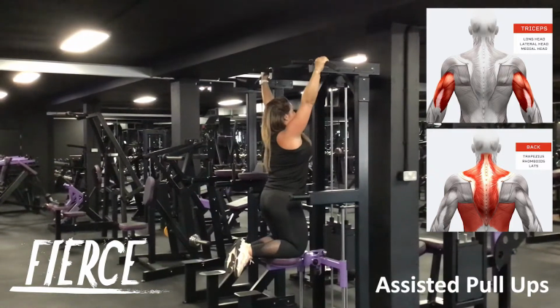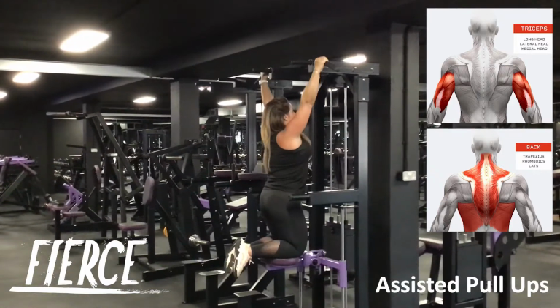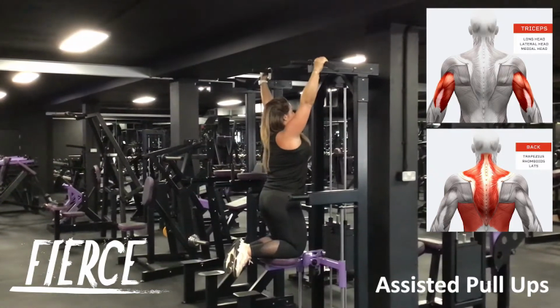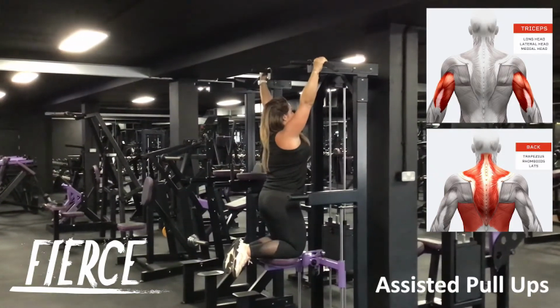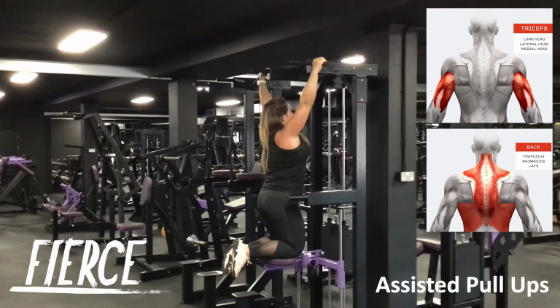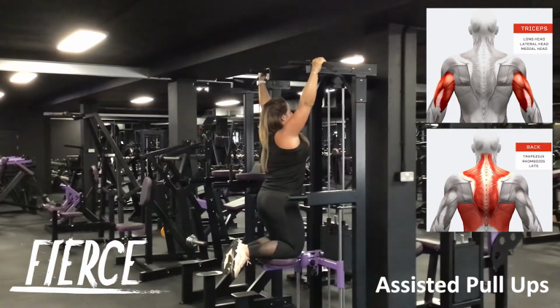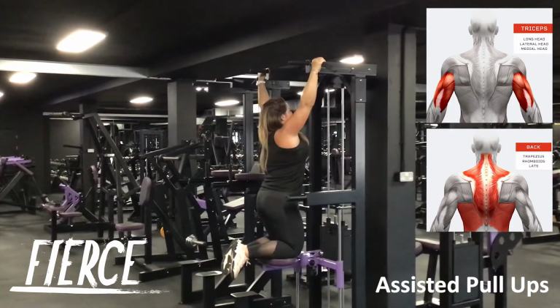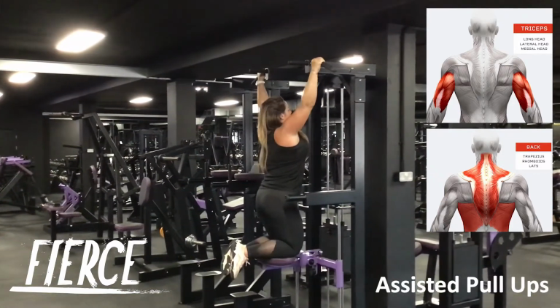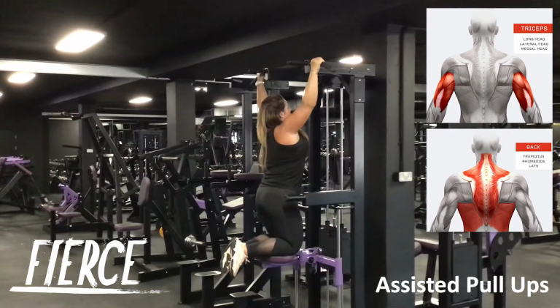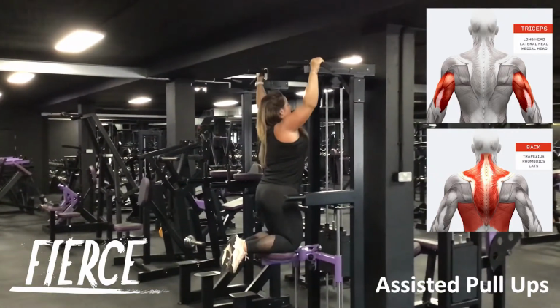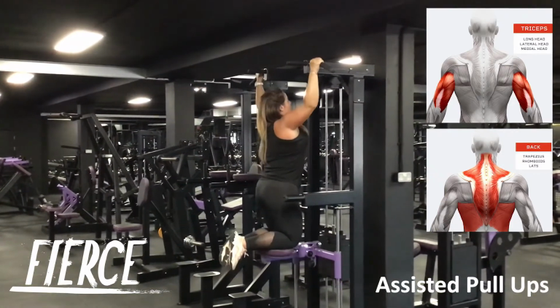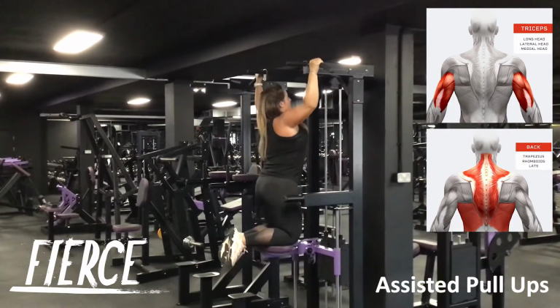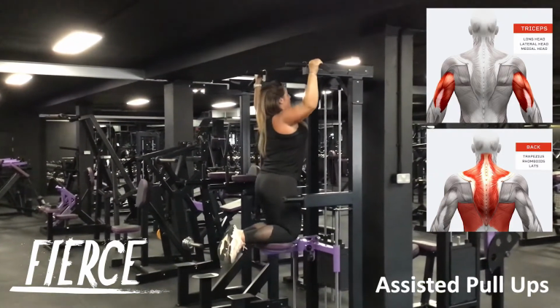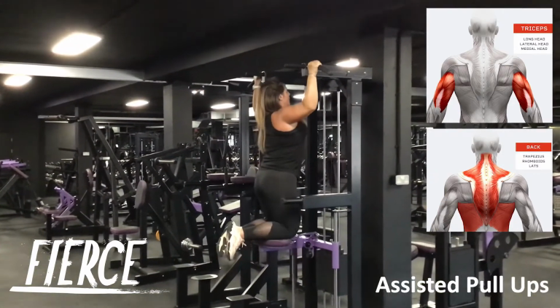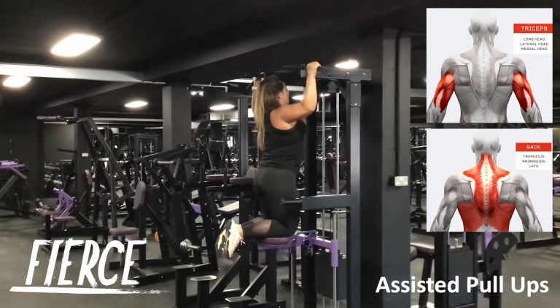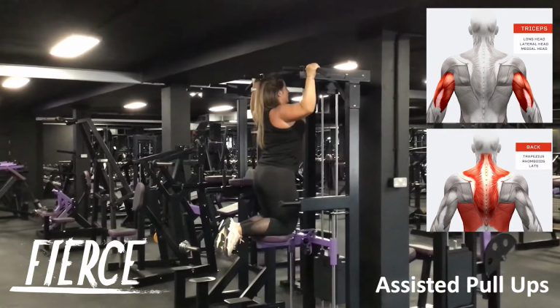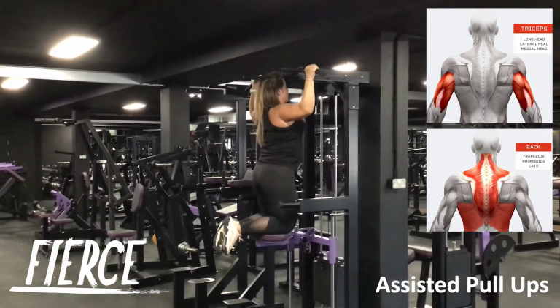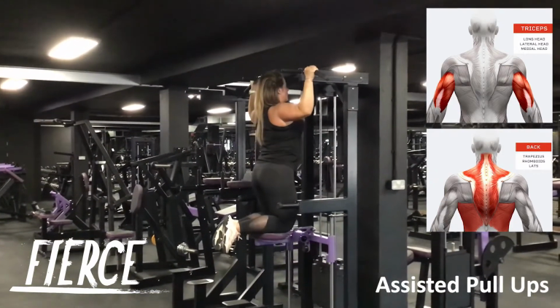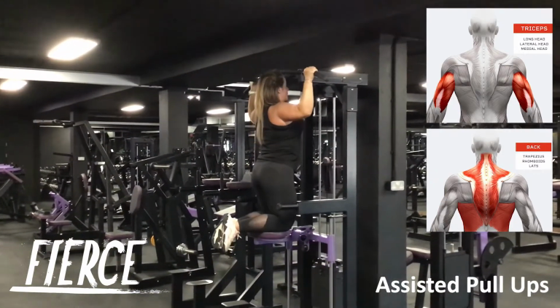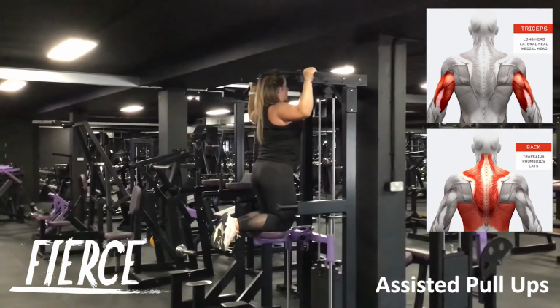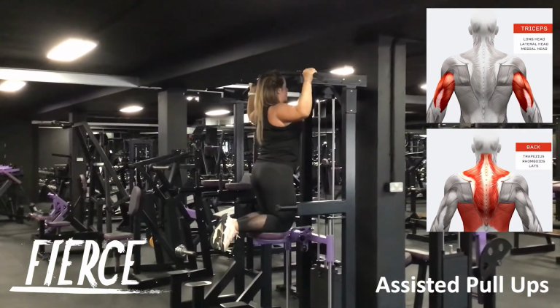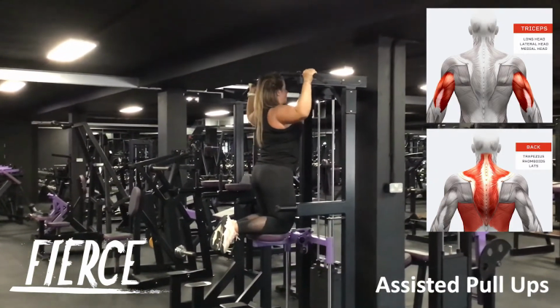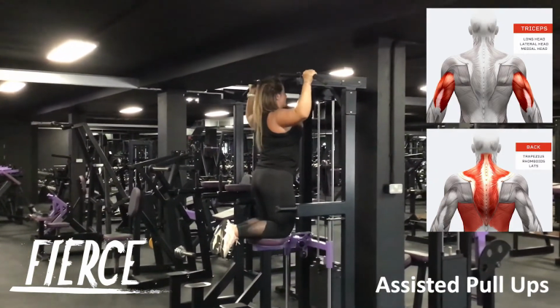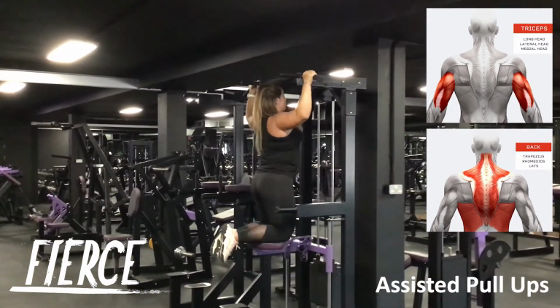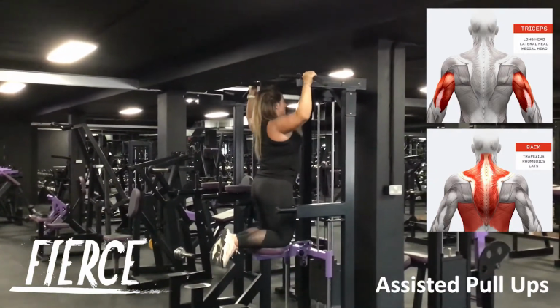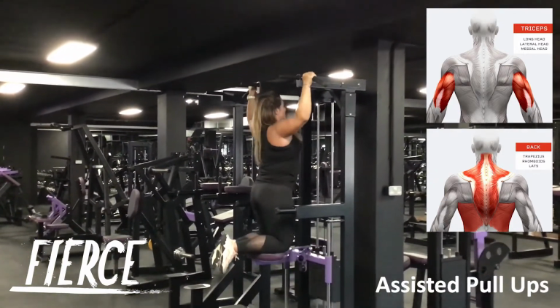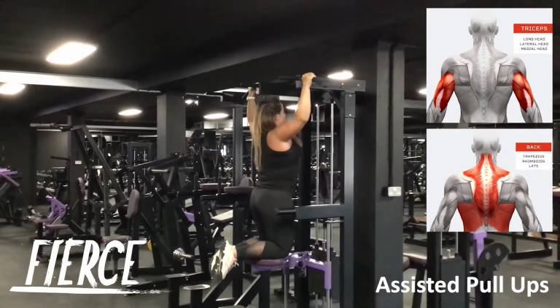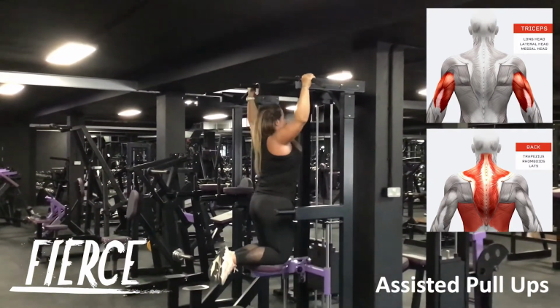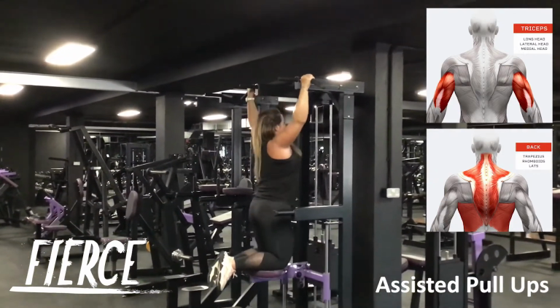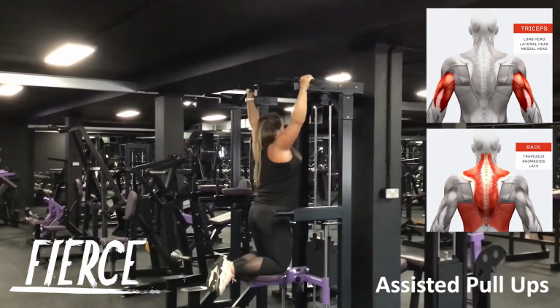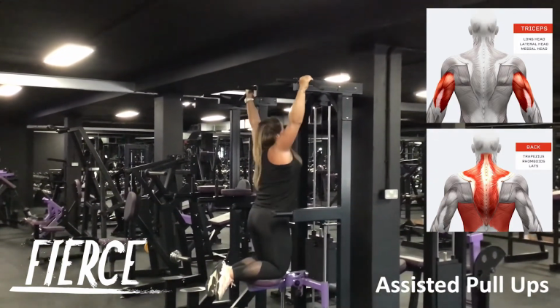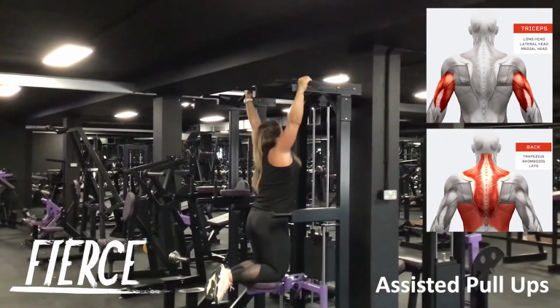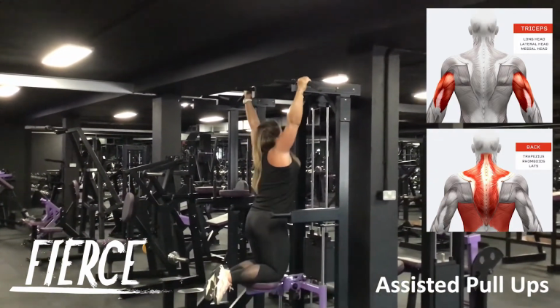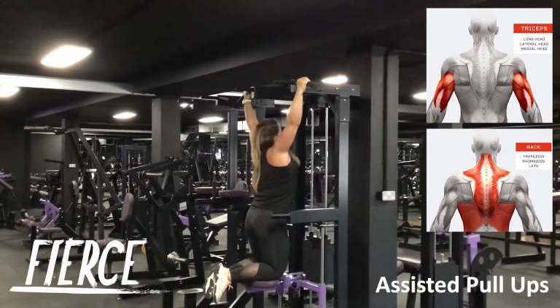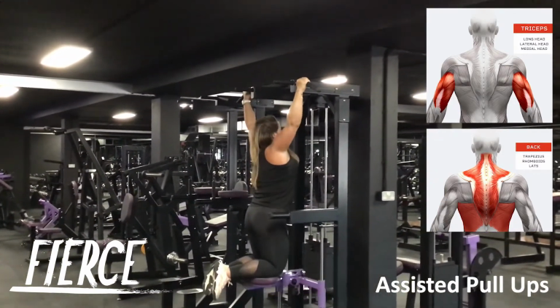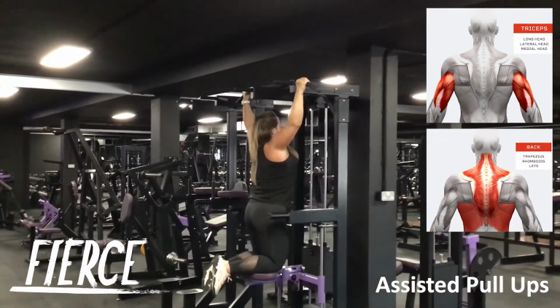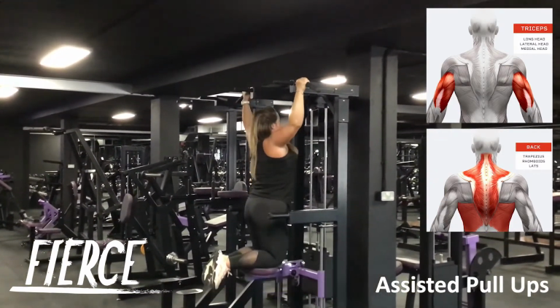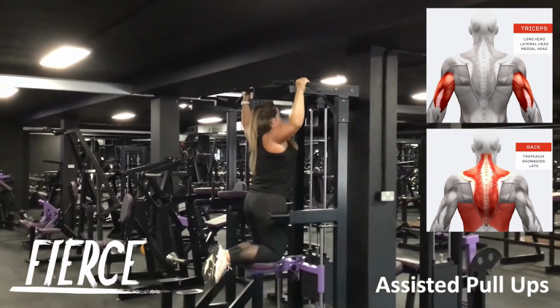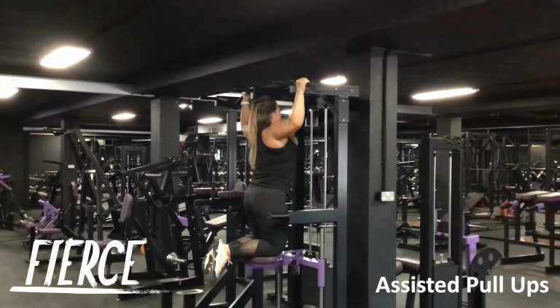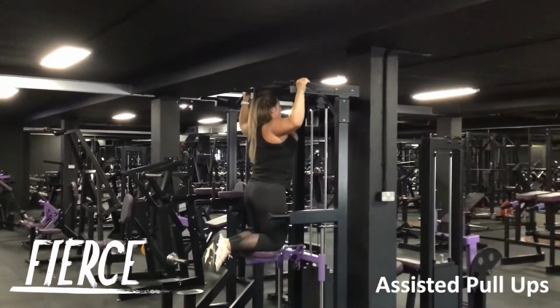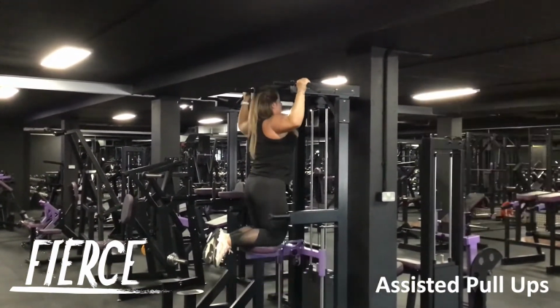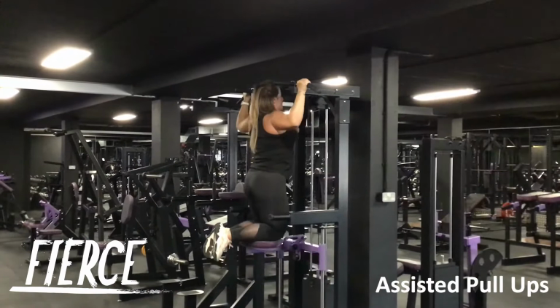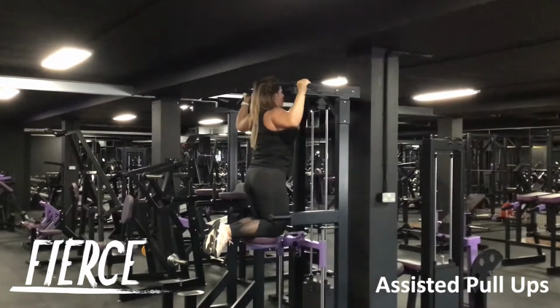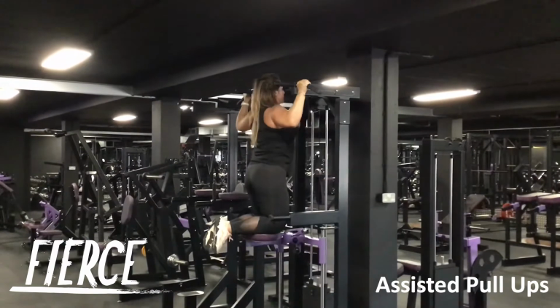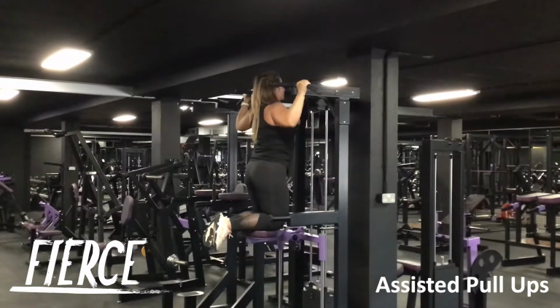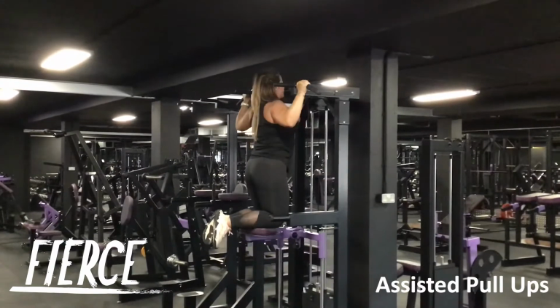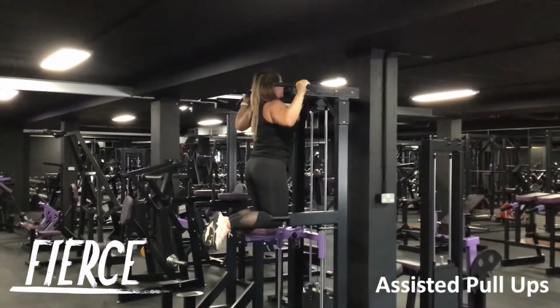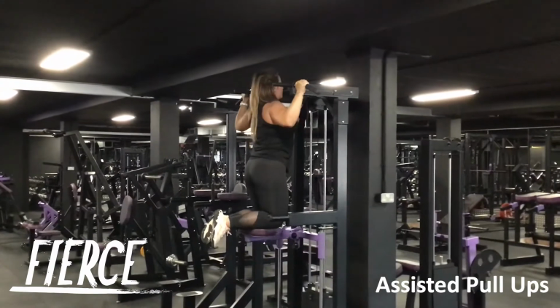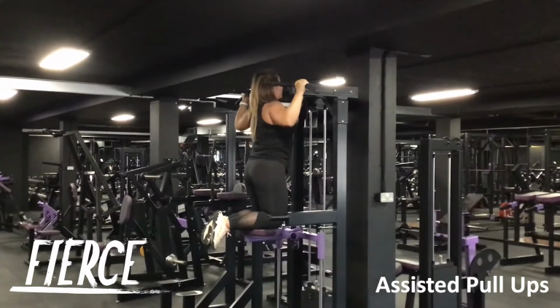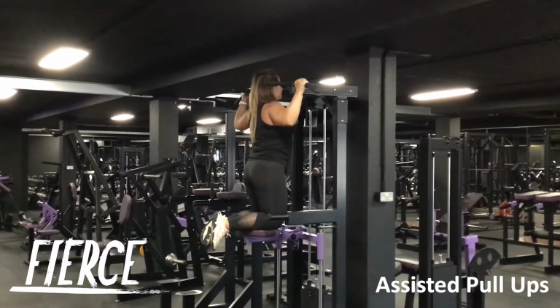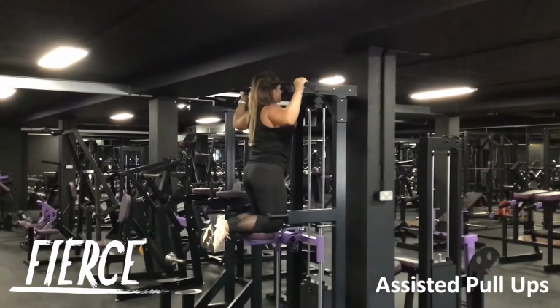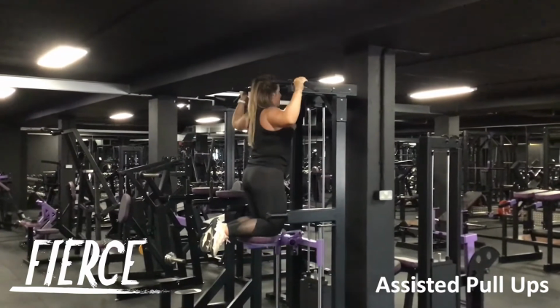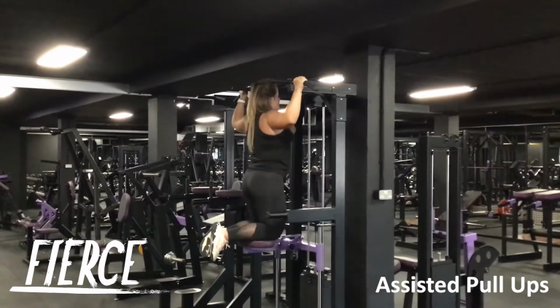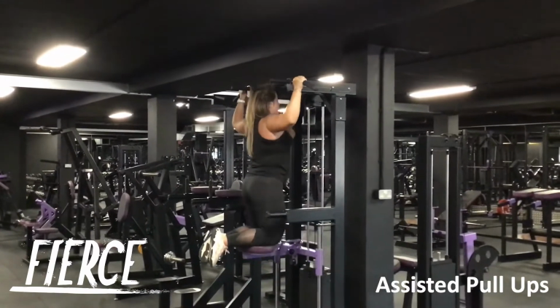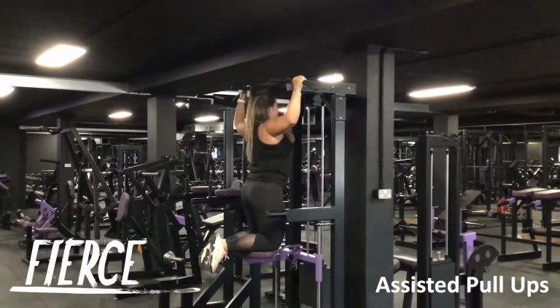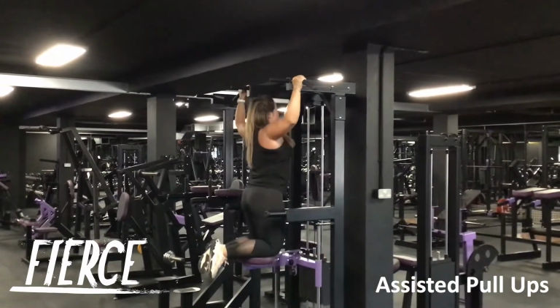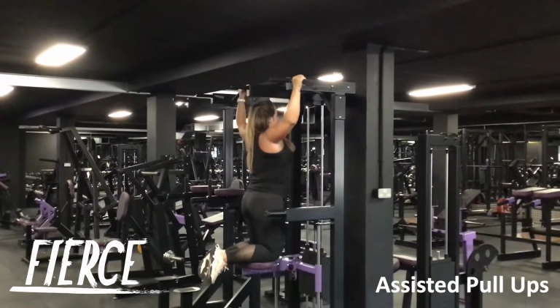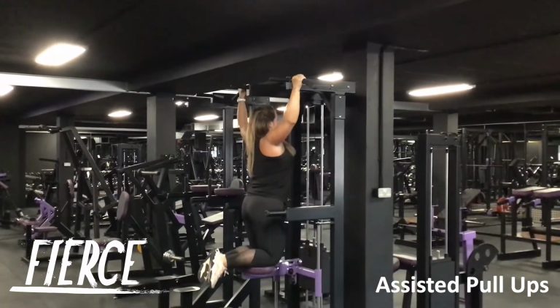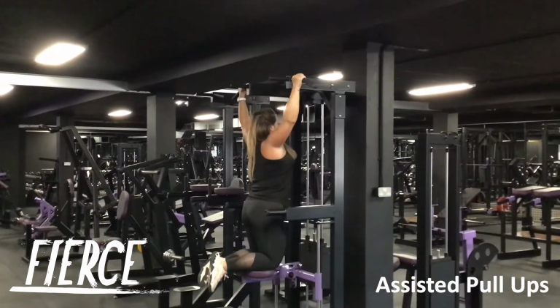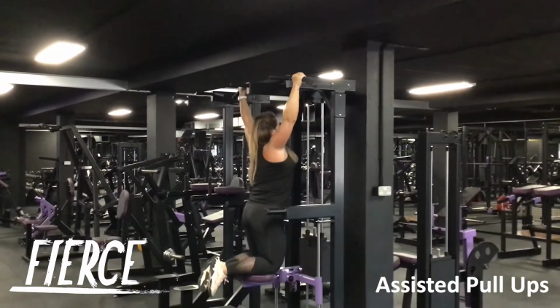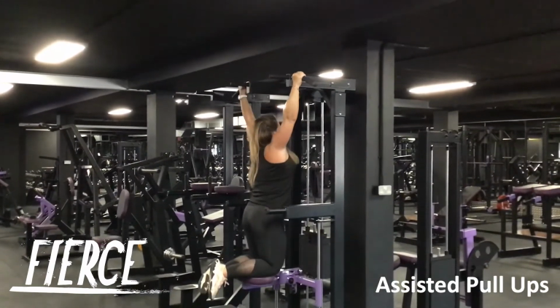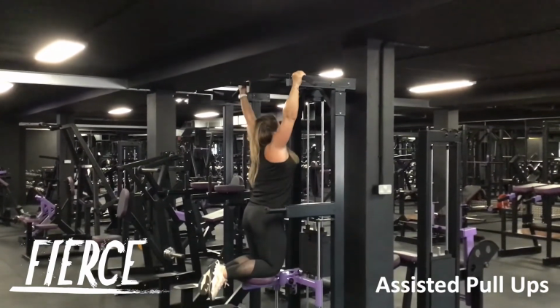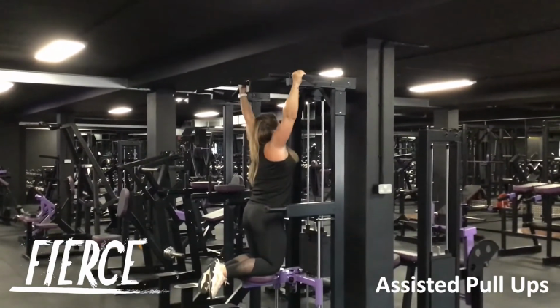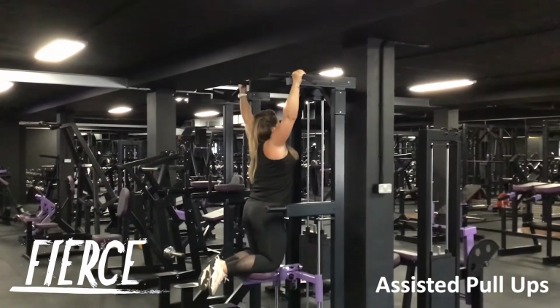Assisted pull-ups. An exercise targeting the muscles of the back. A great starting point to work towards body weight pull-ups.